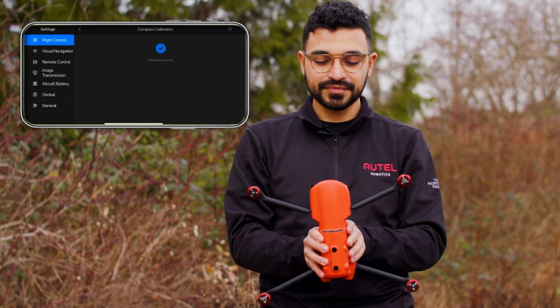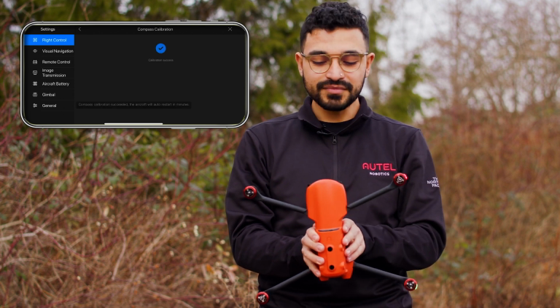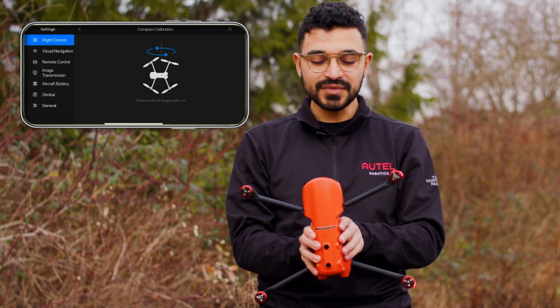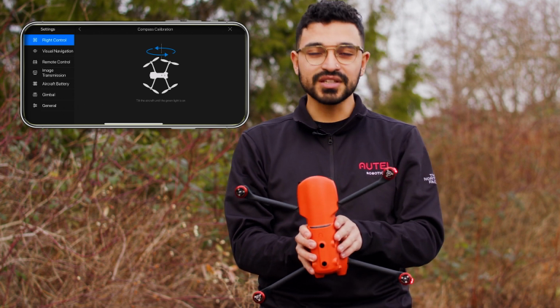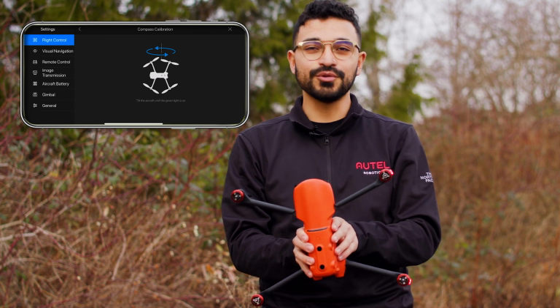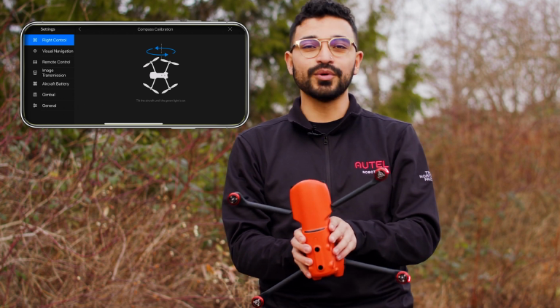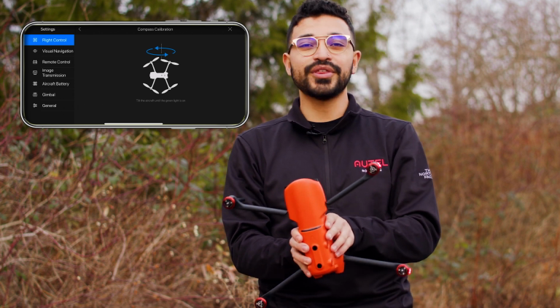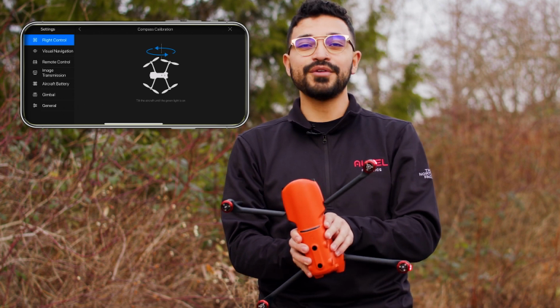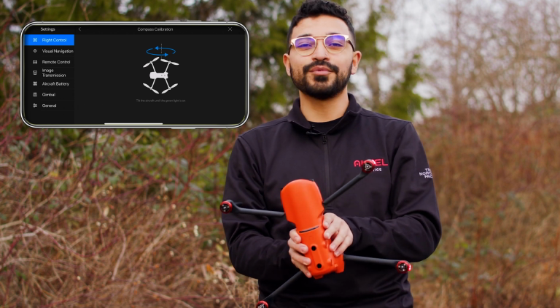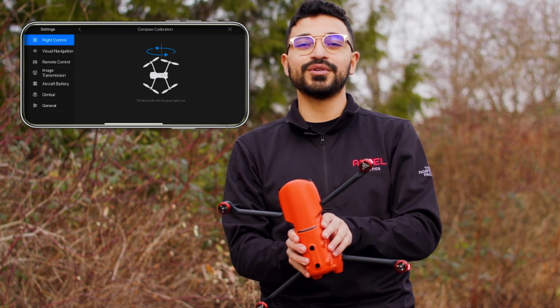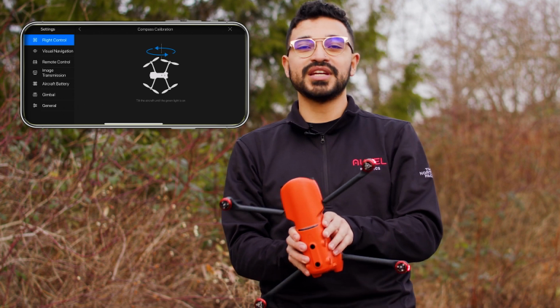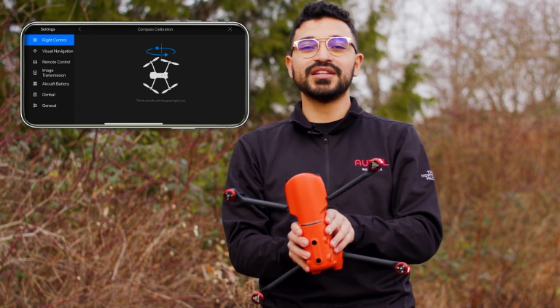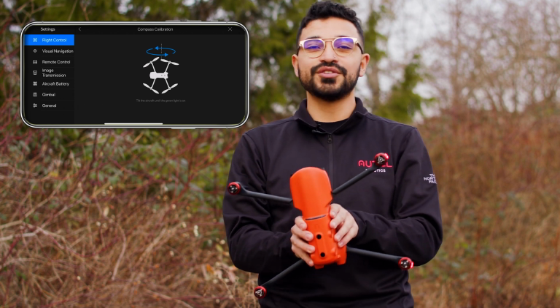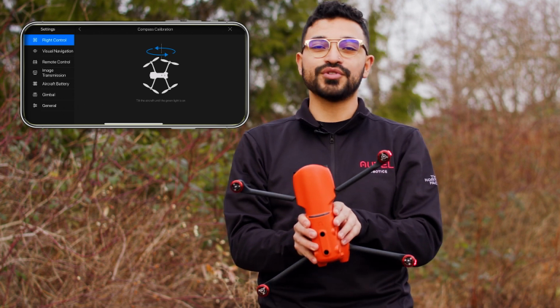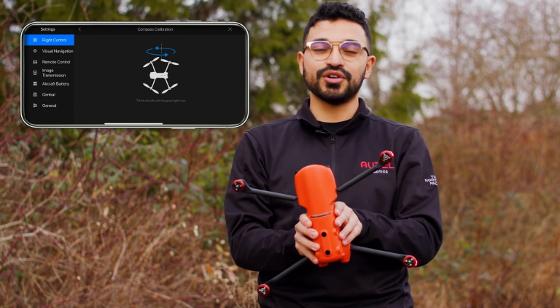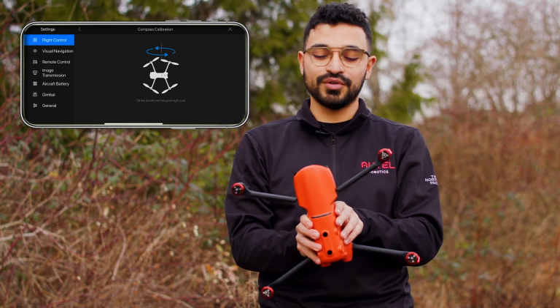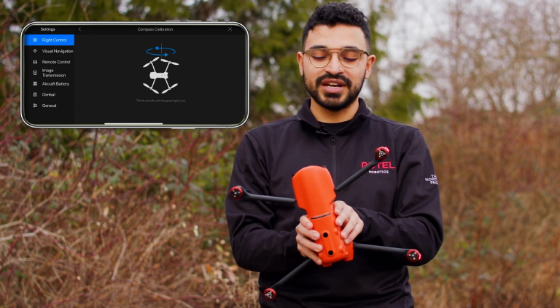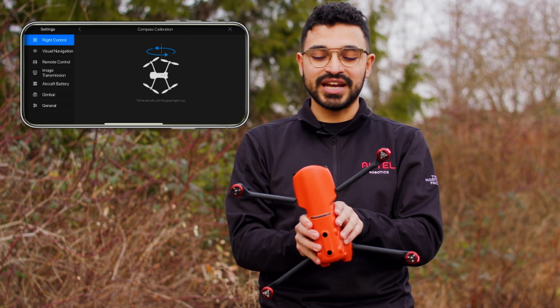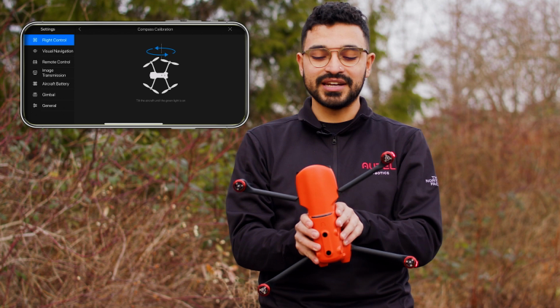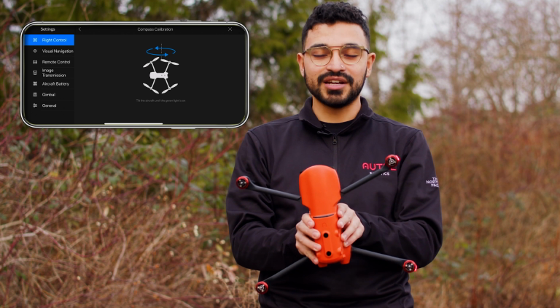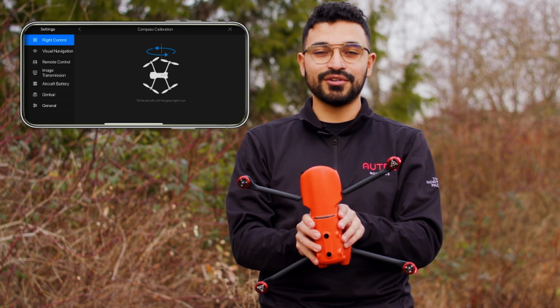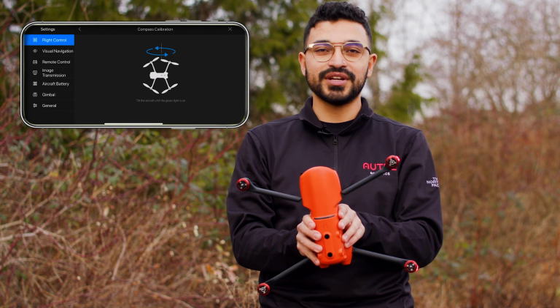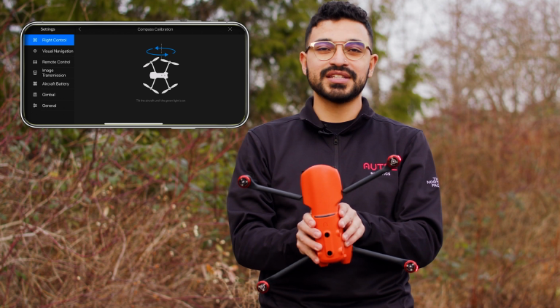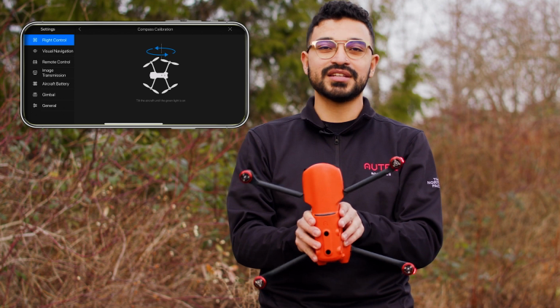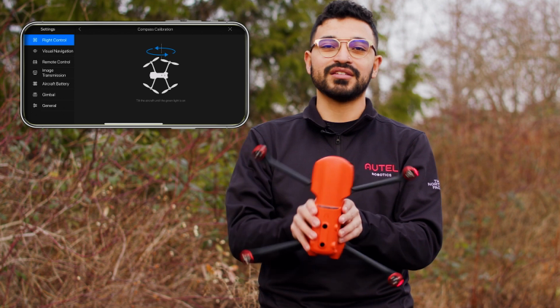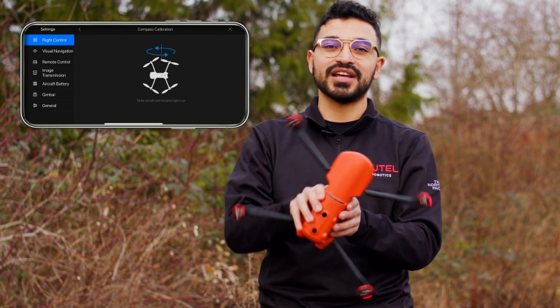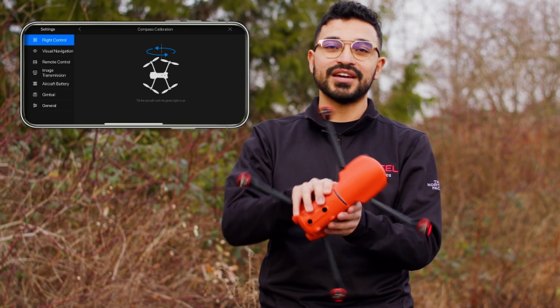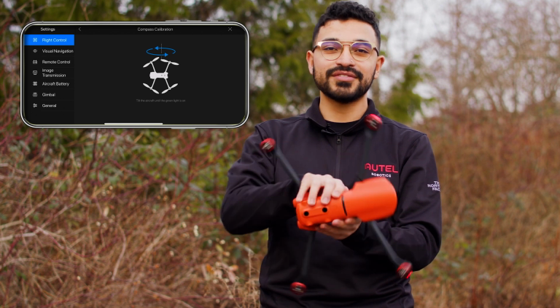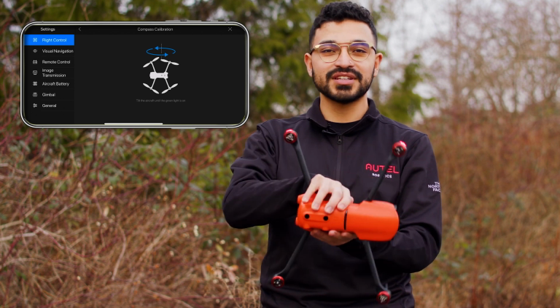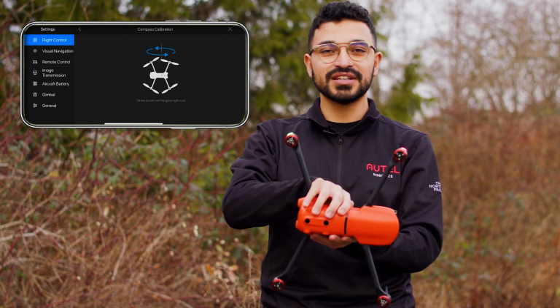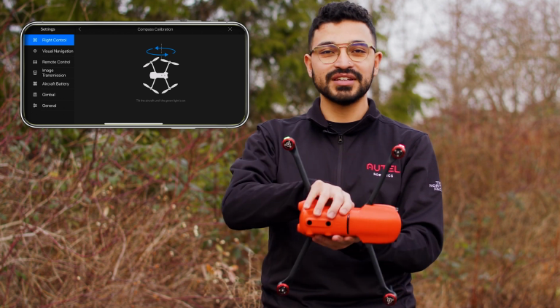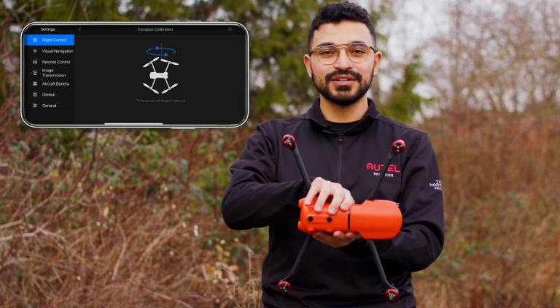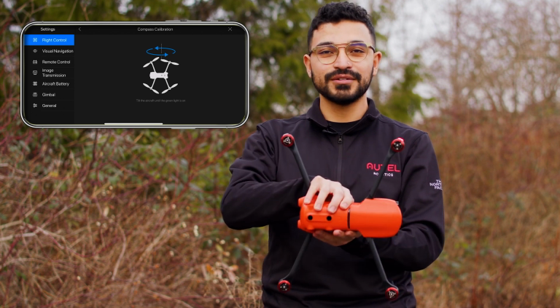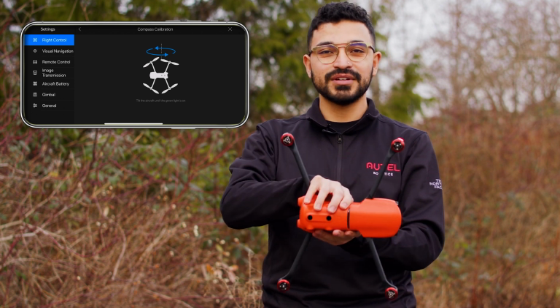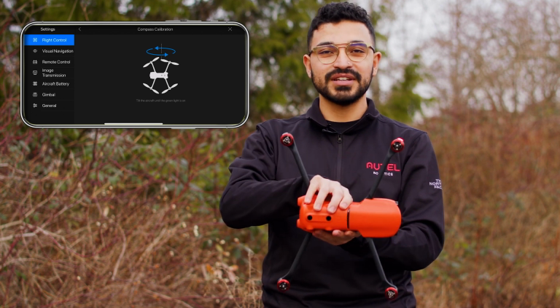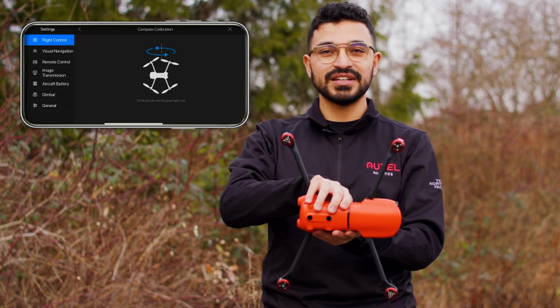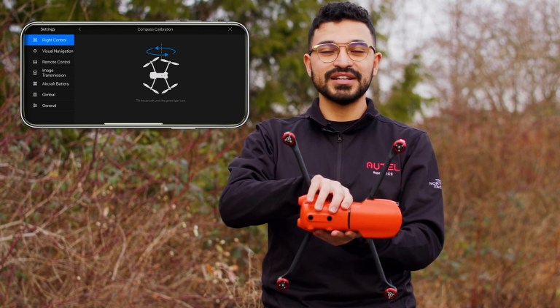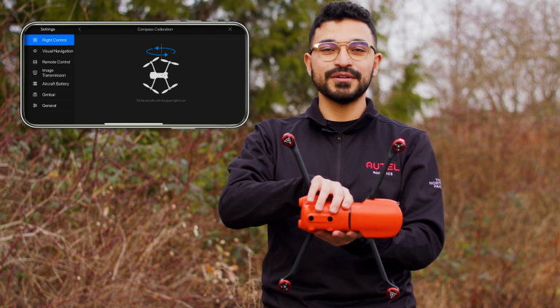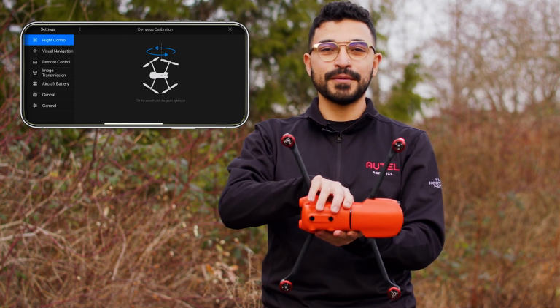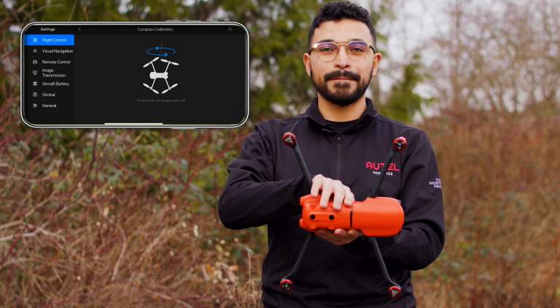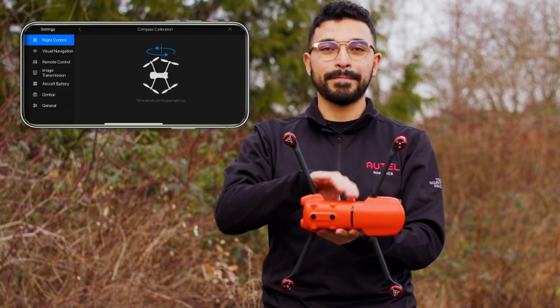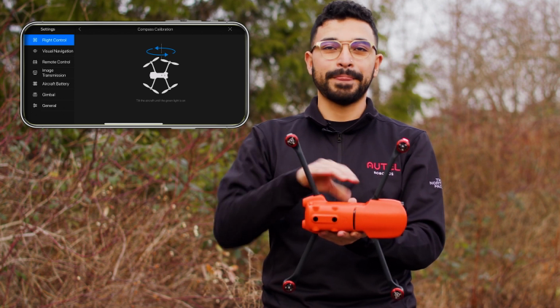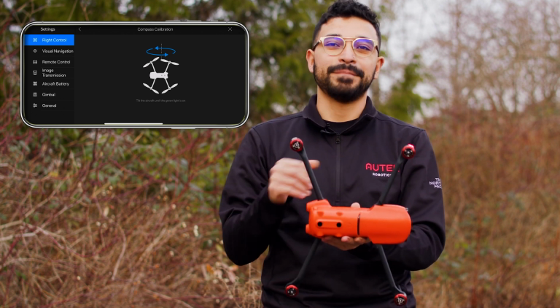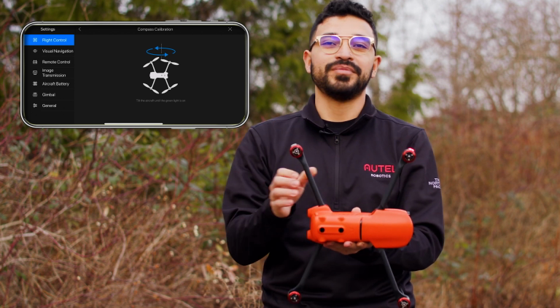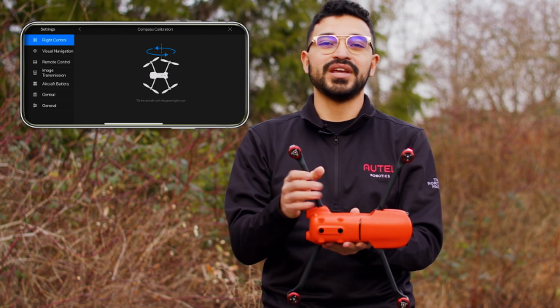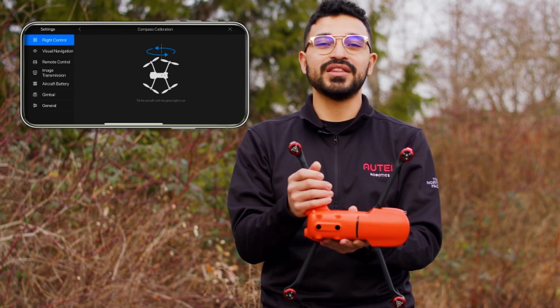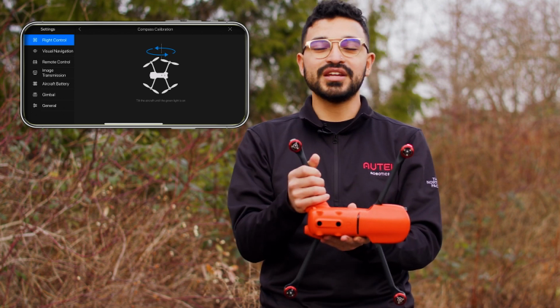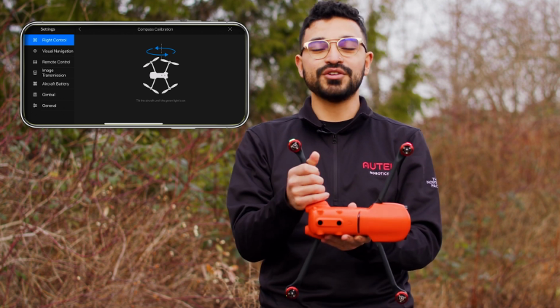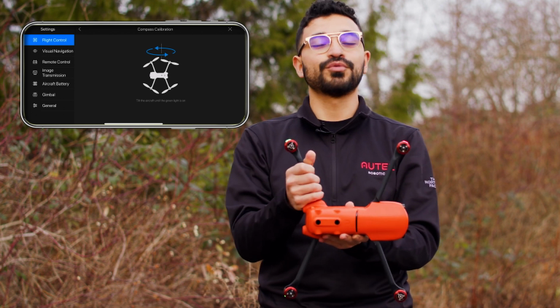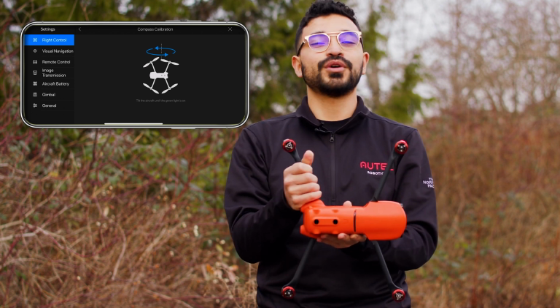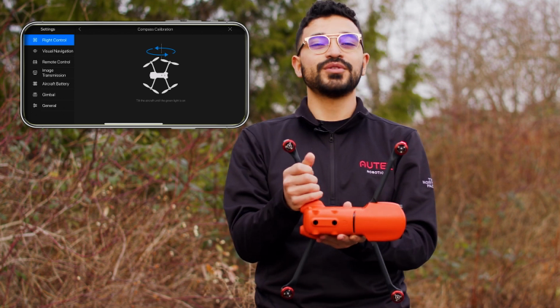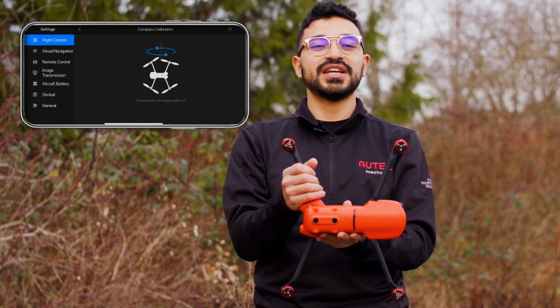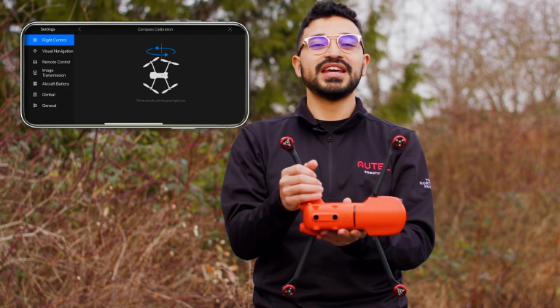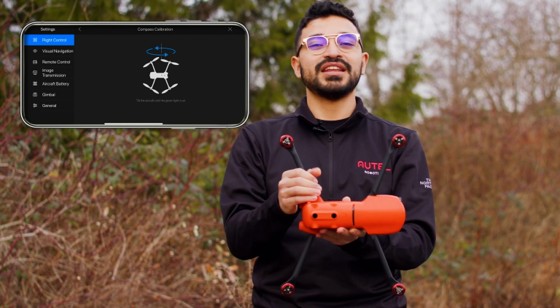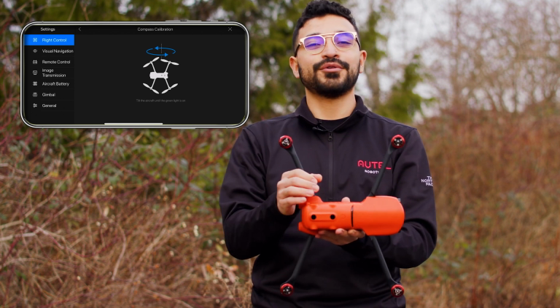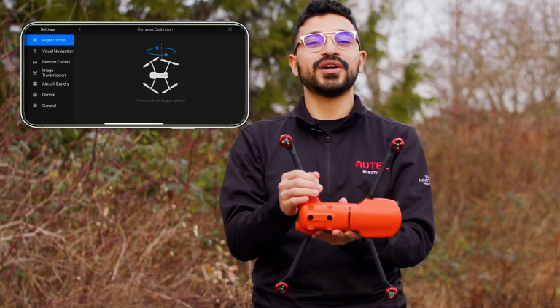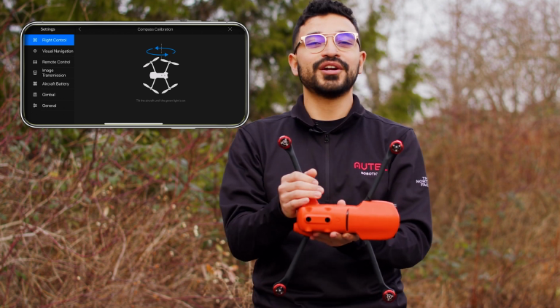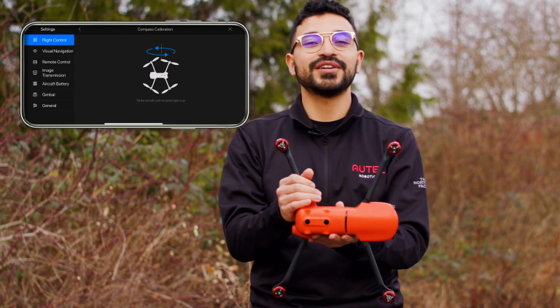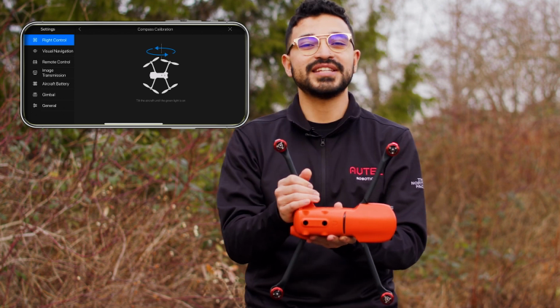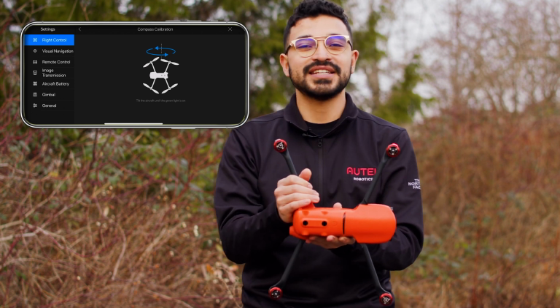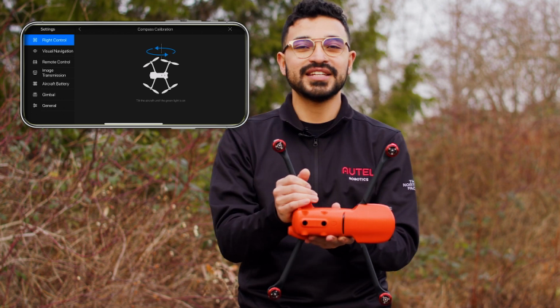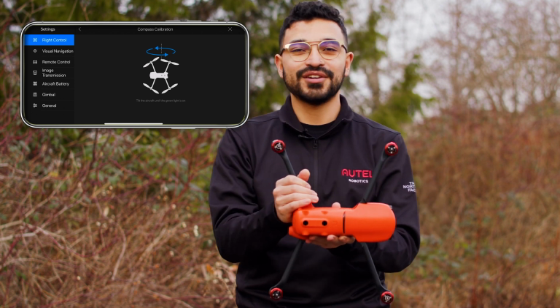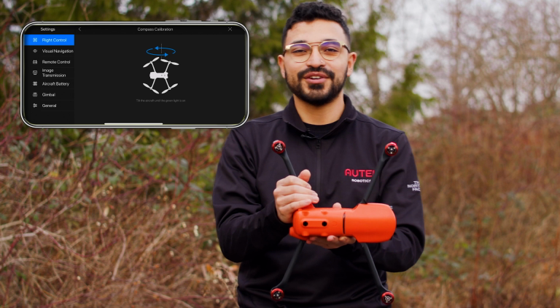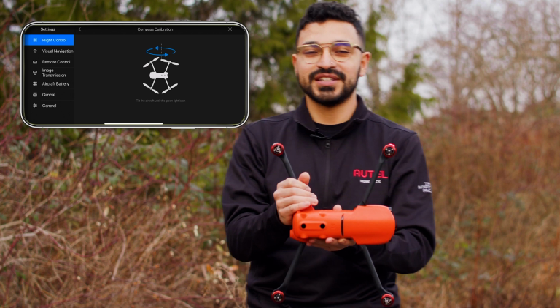You will then rotate the drone 90 degrees to the left, and then rotate 360 degrees.